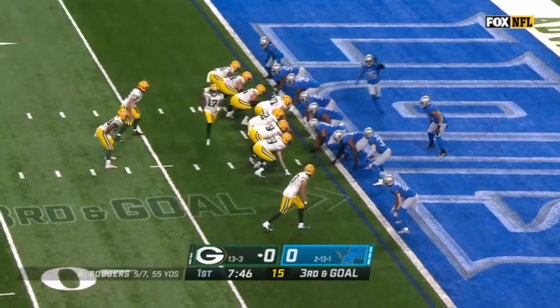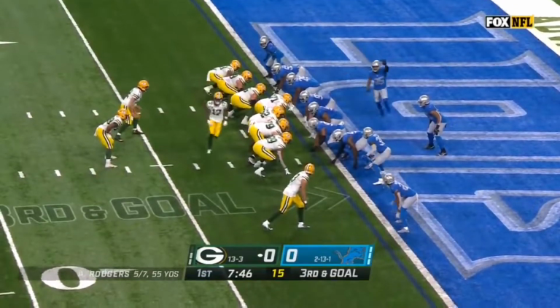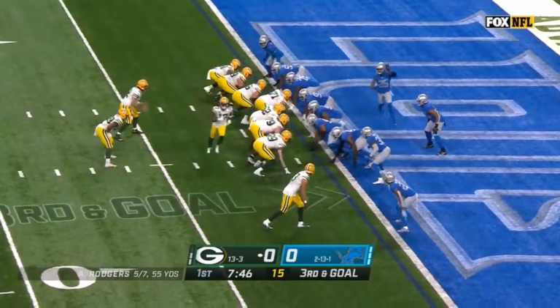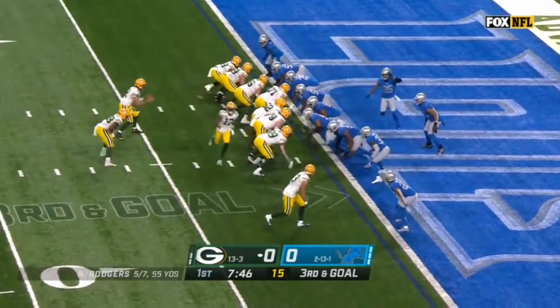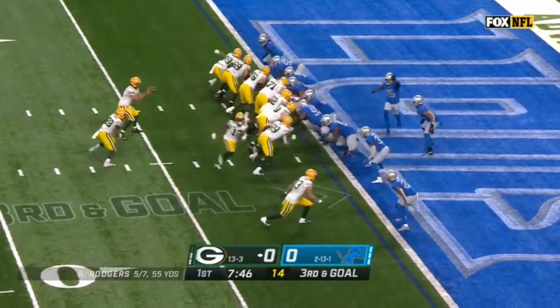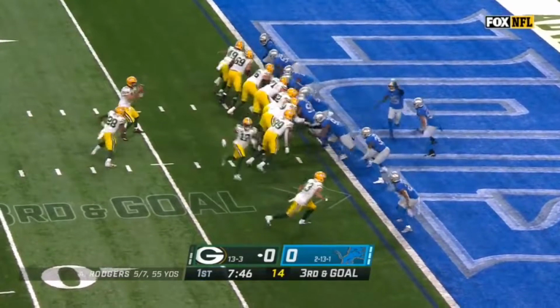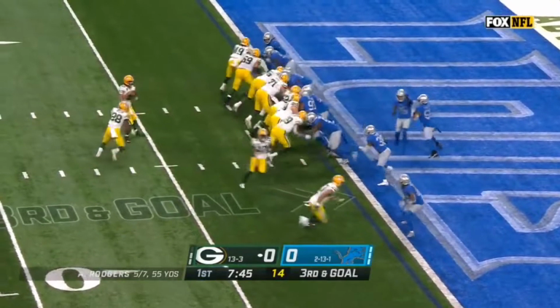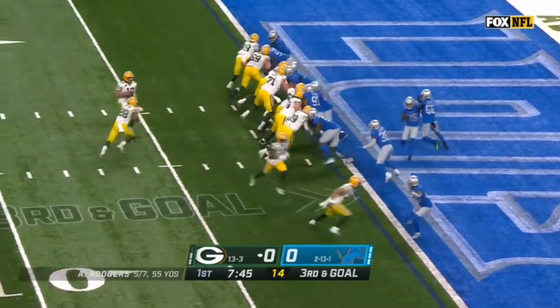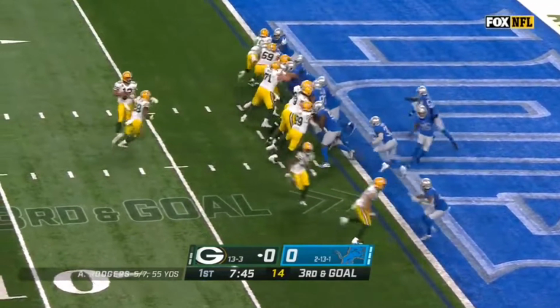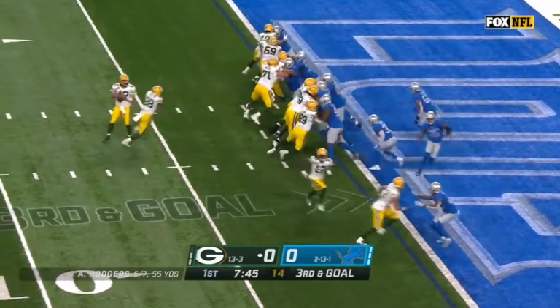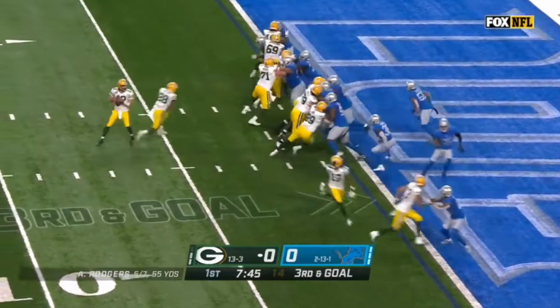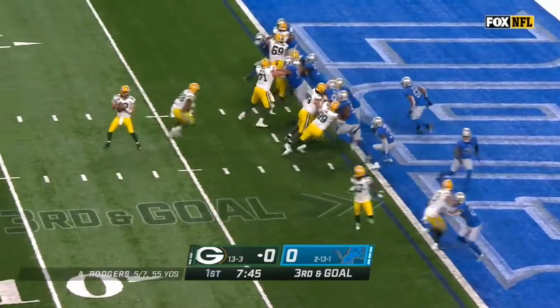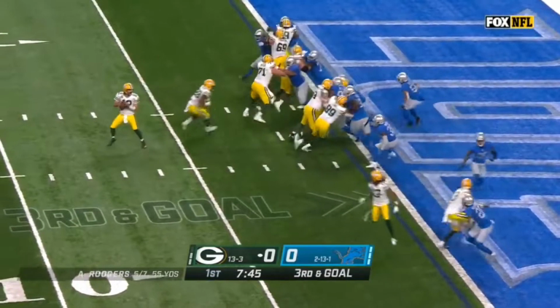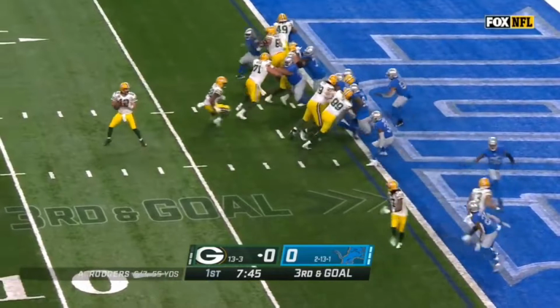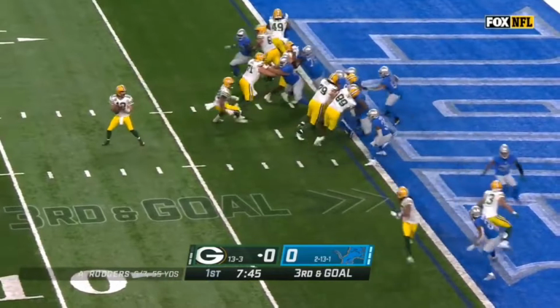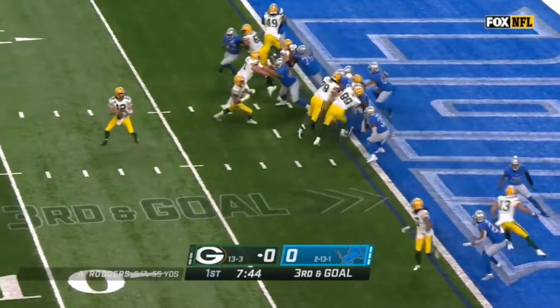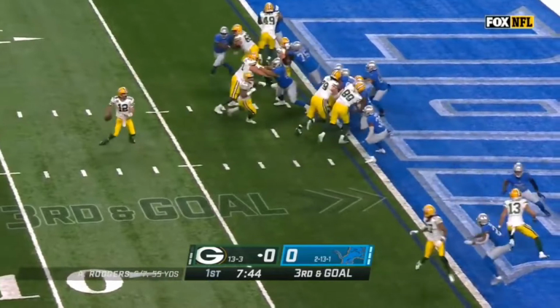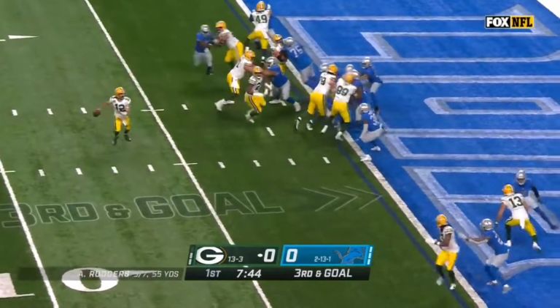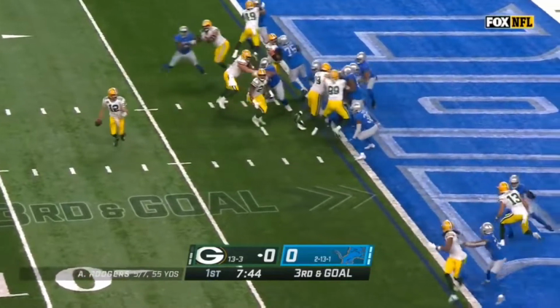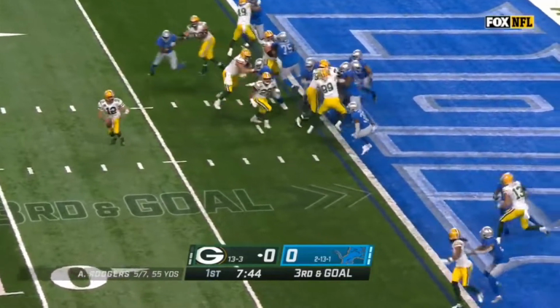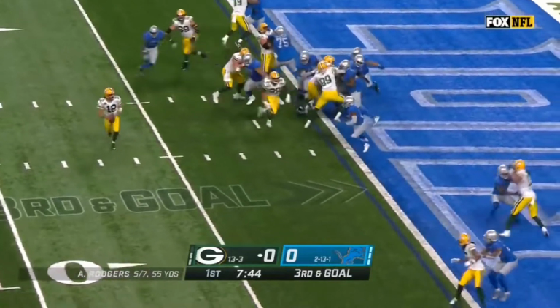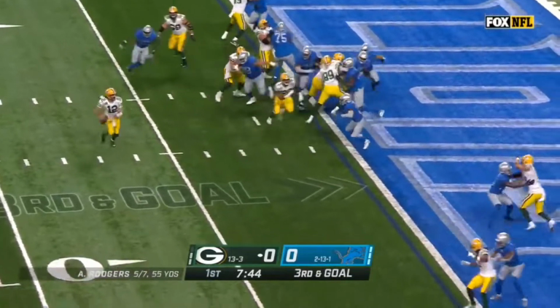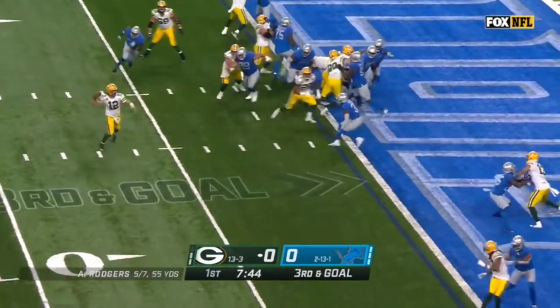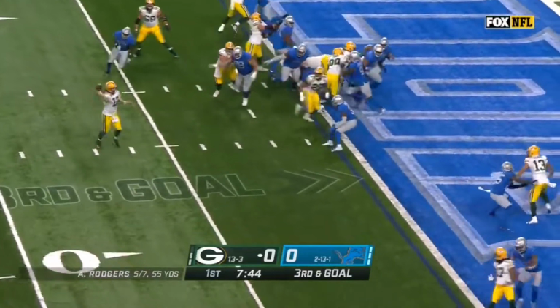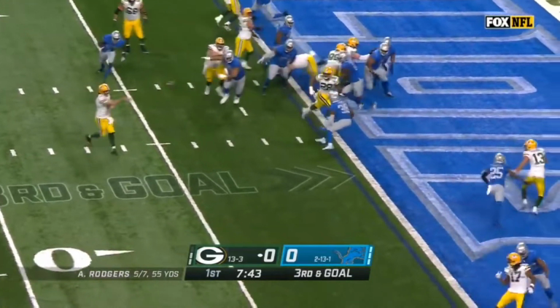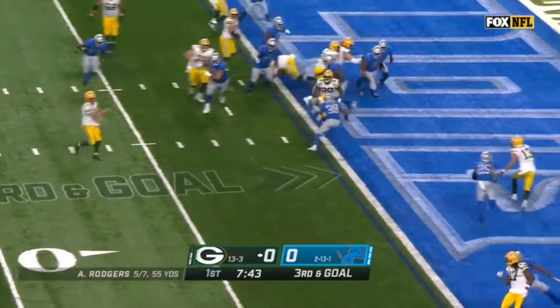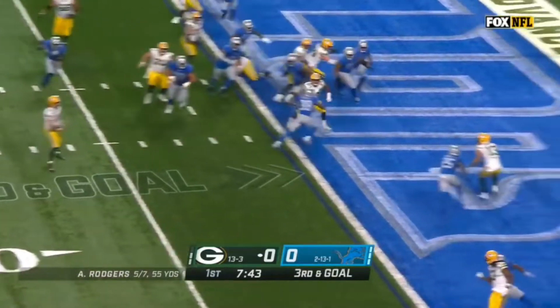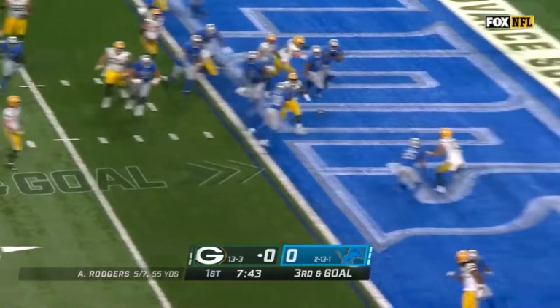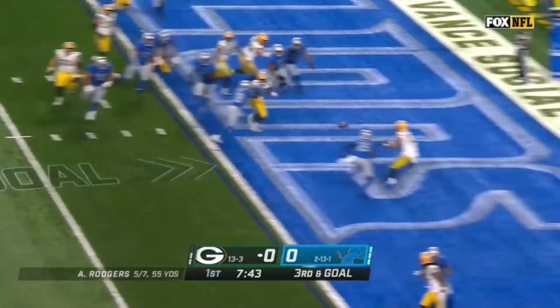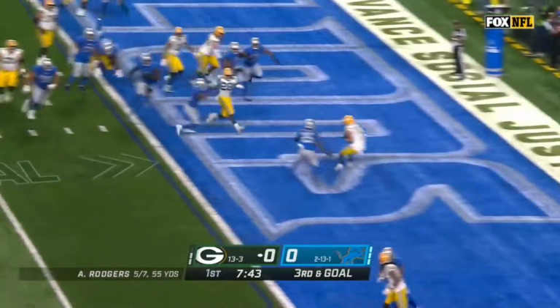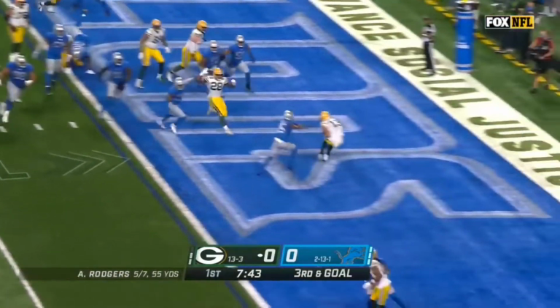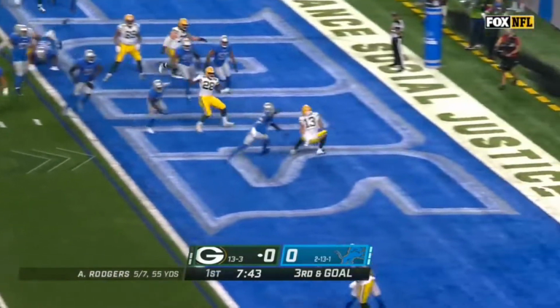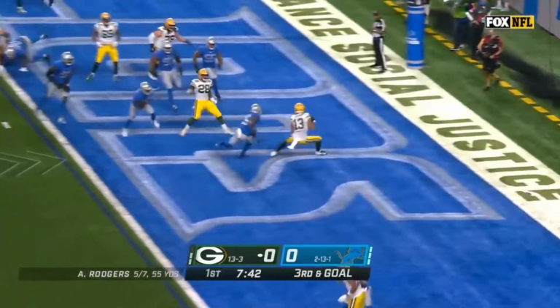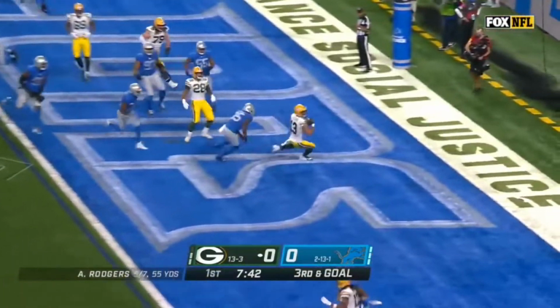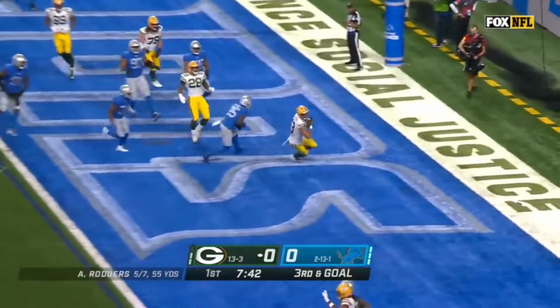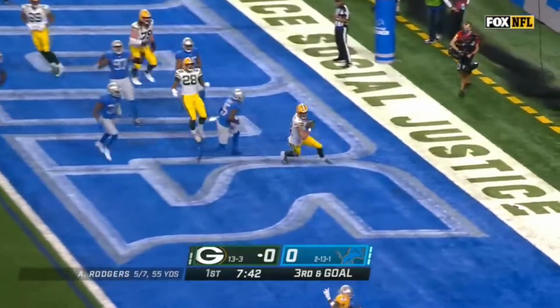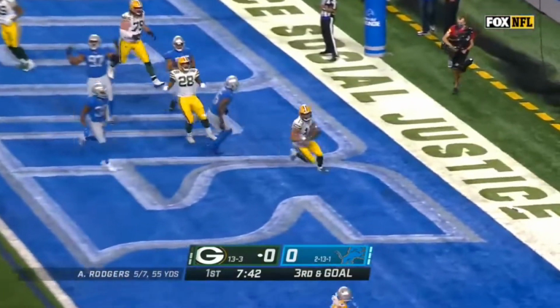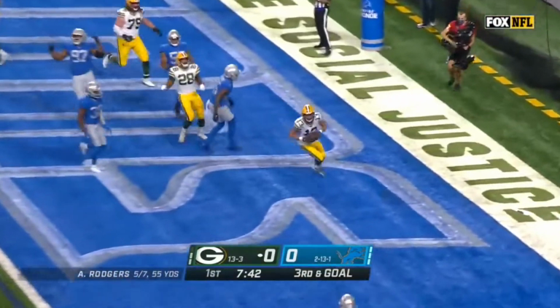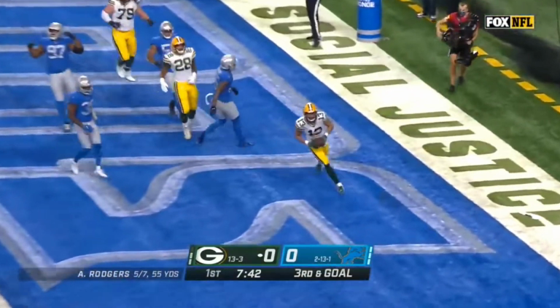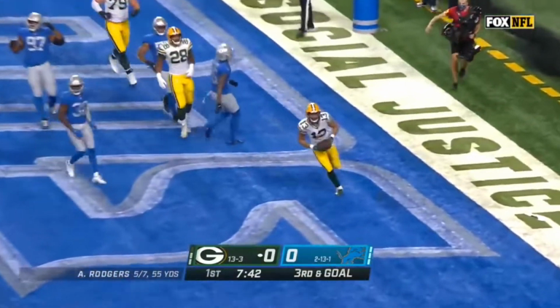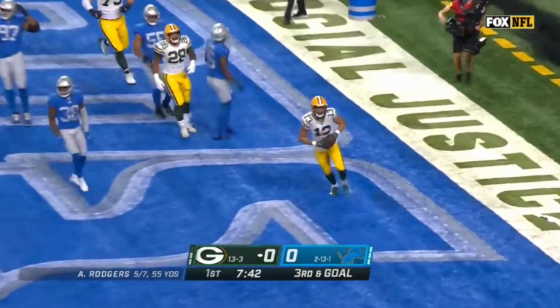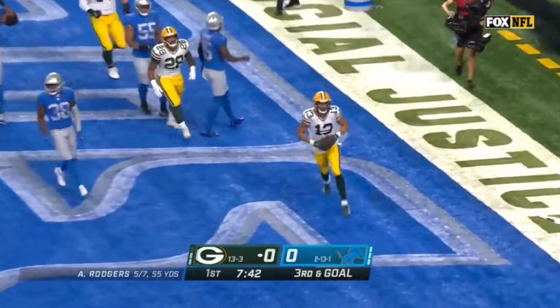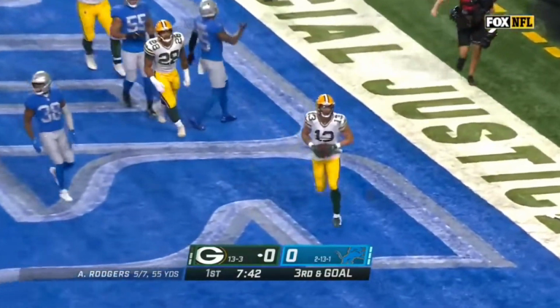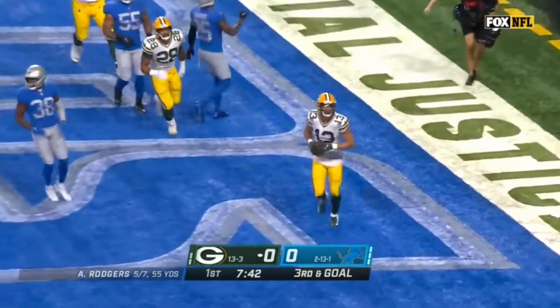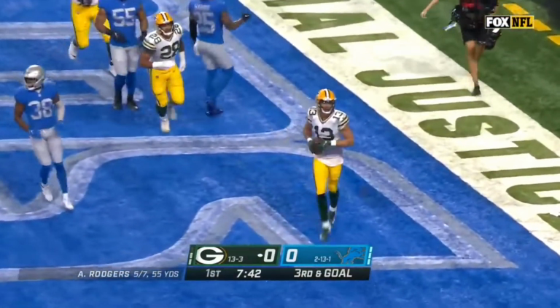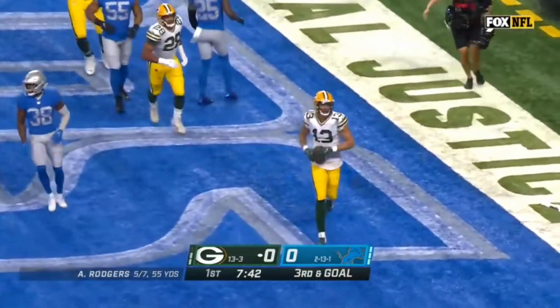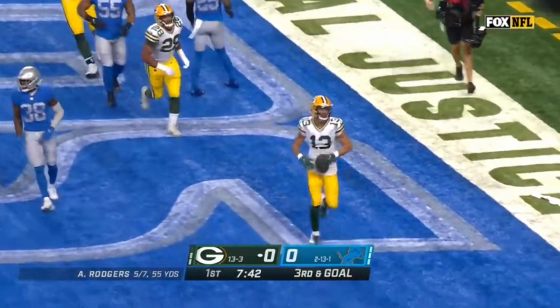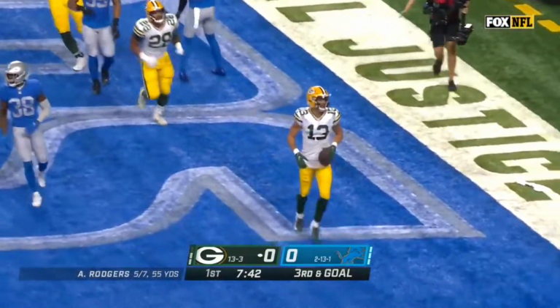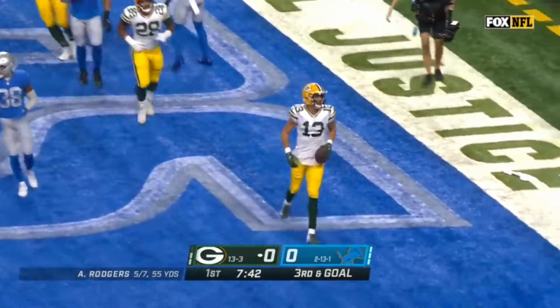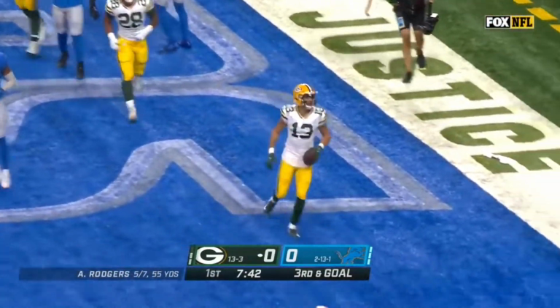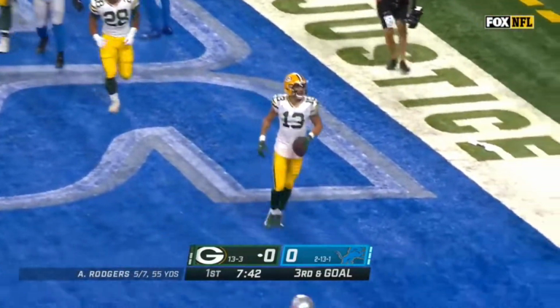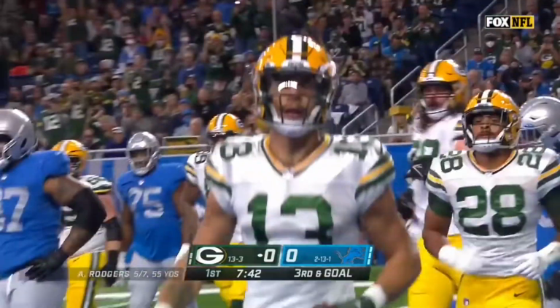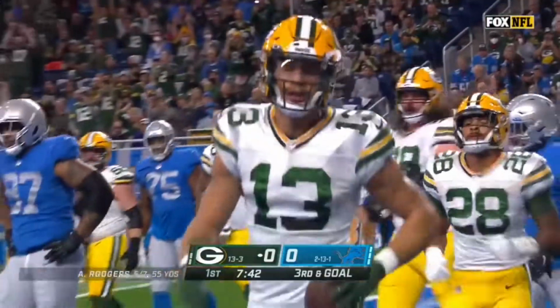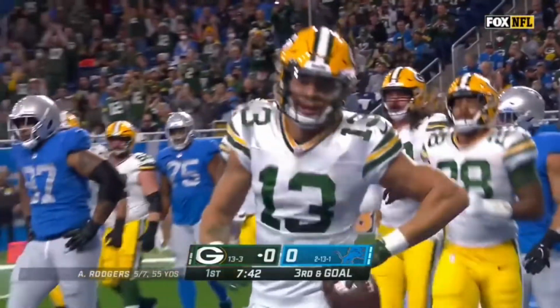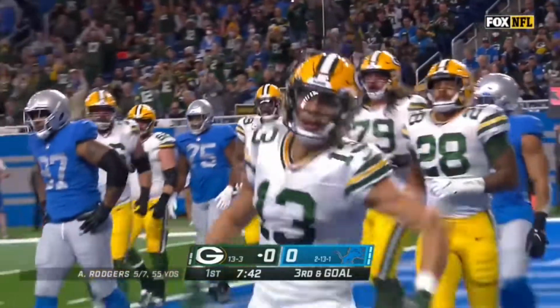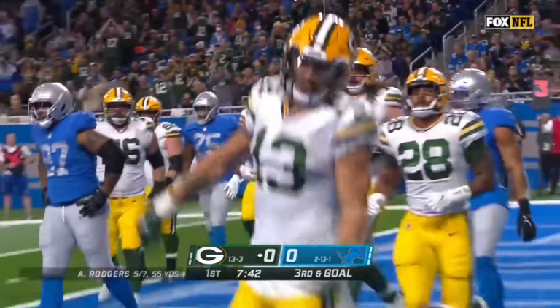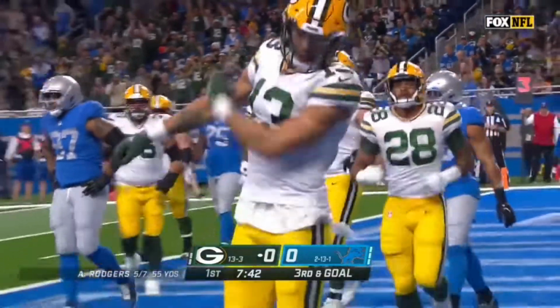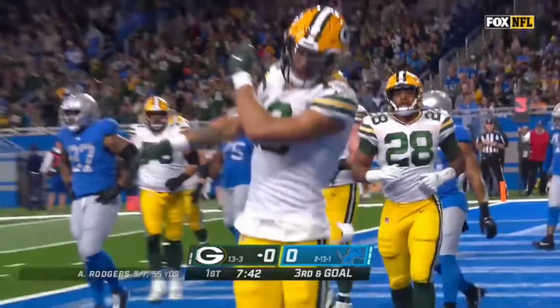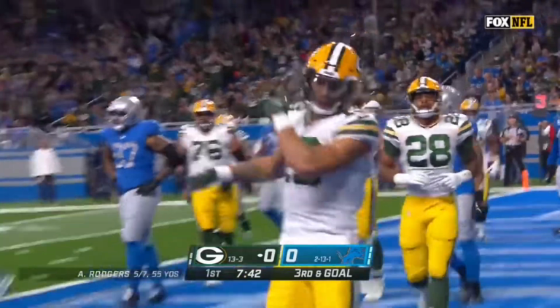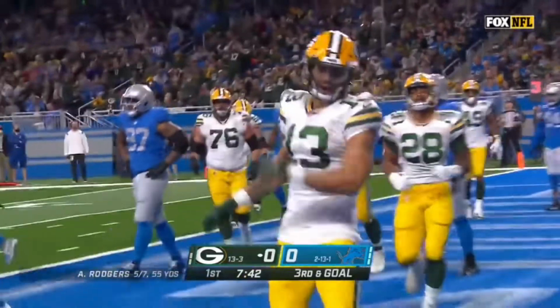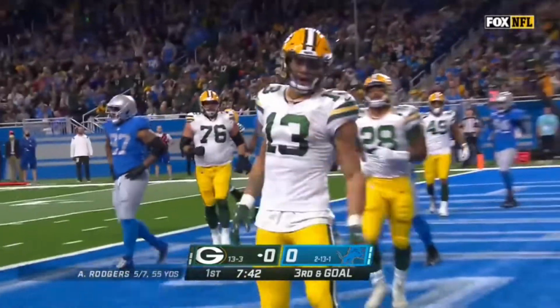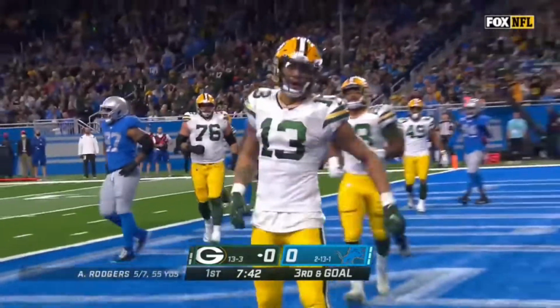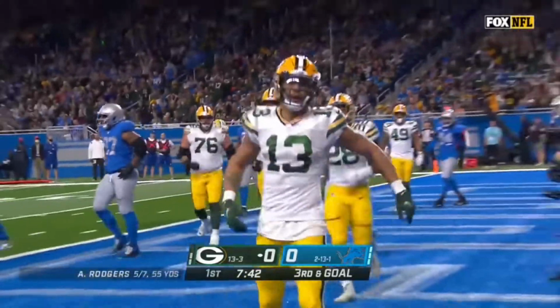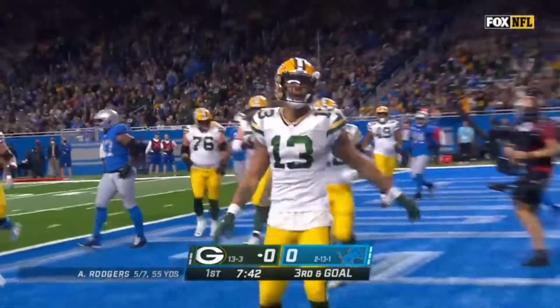Third and goal. Rogers looks, throws — caught. Touchdown, Green Bay. Lazard.